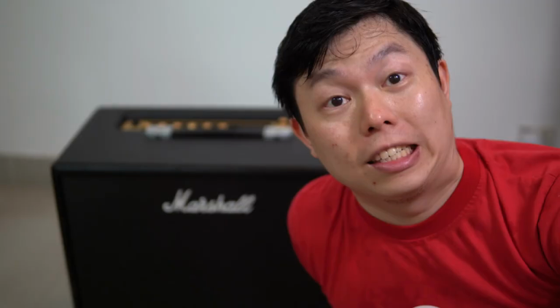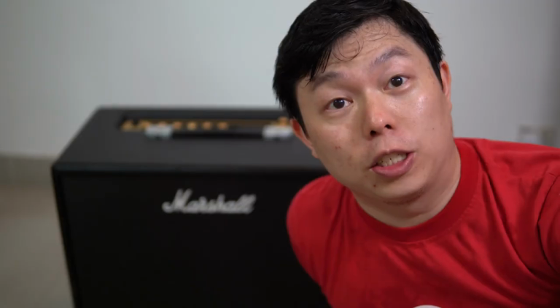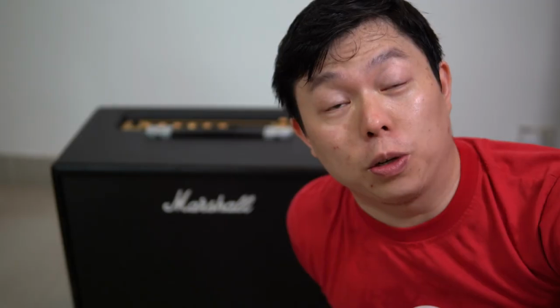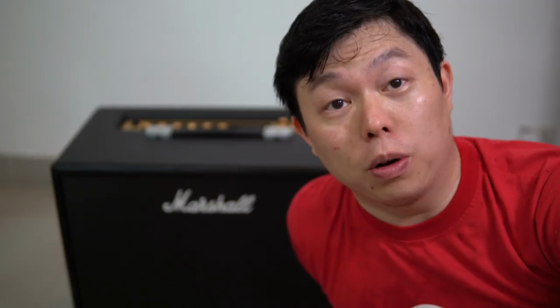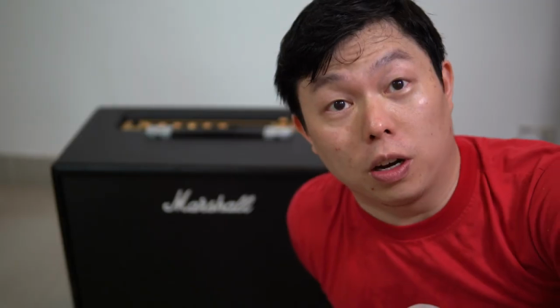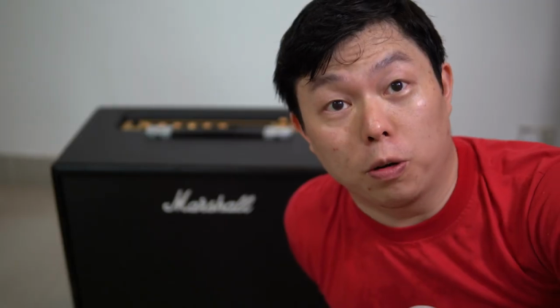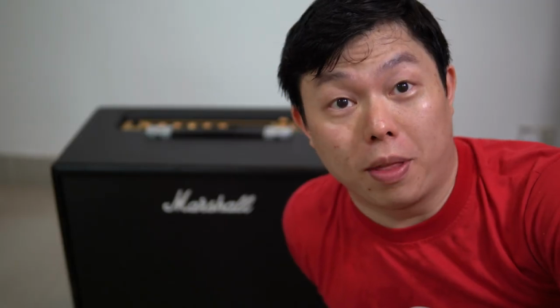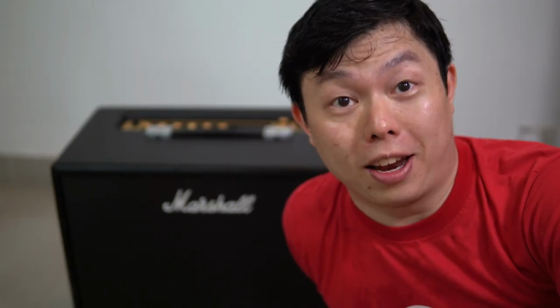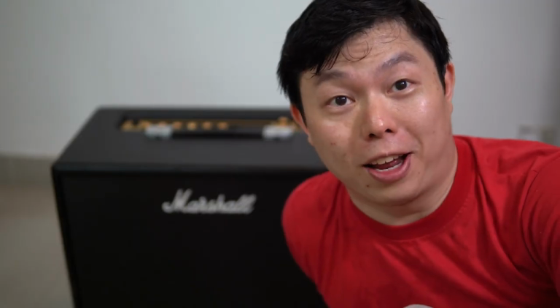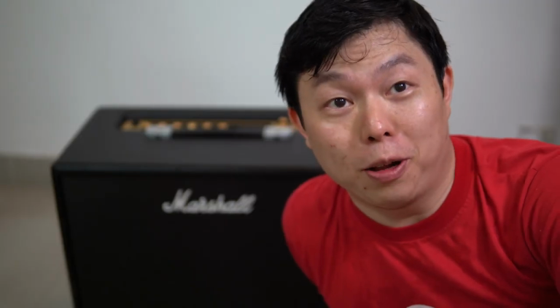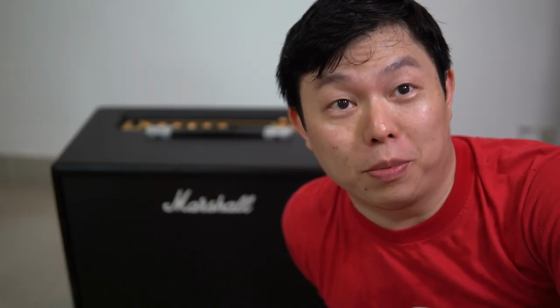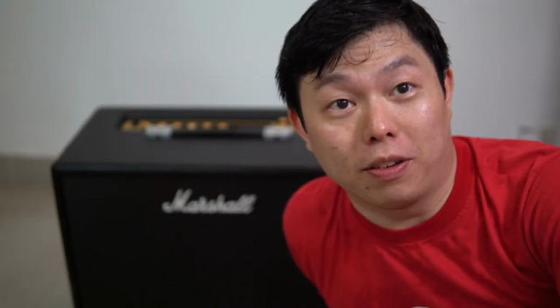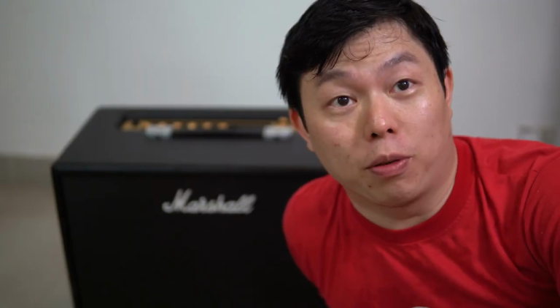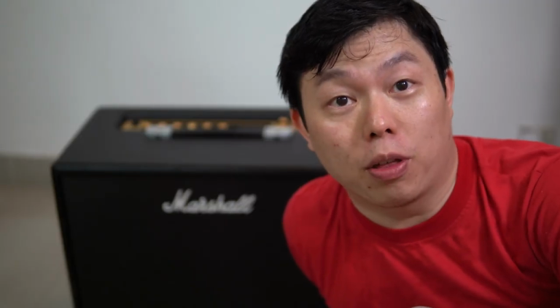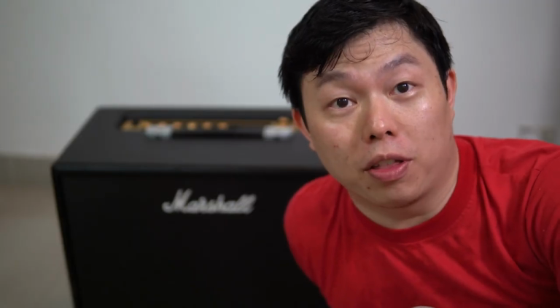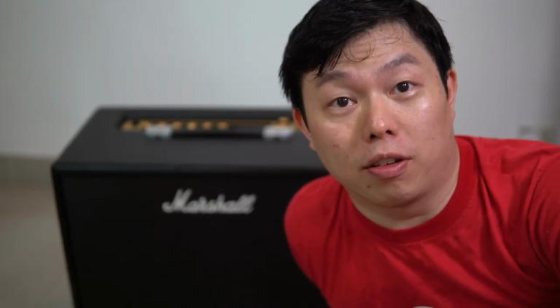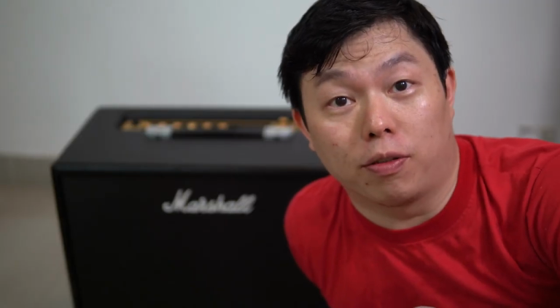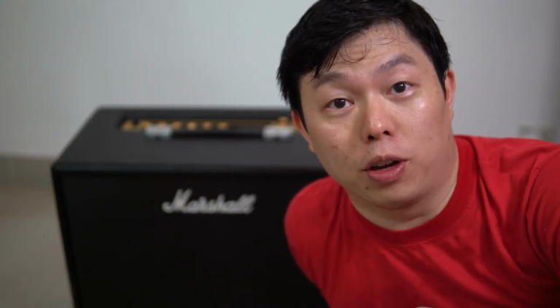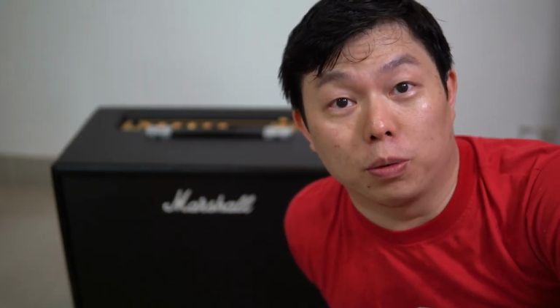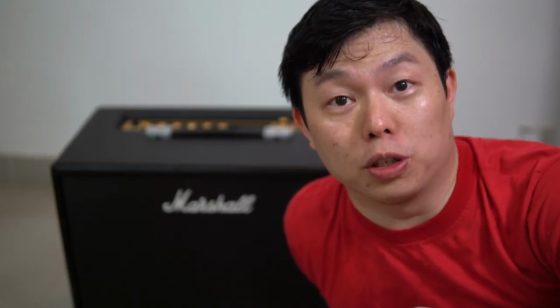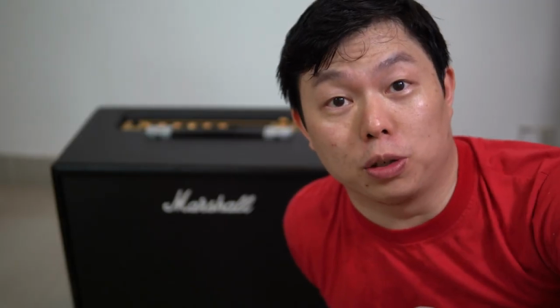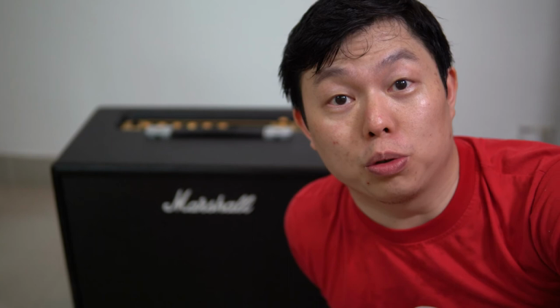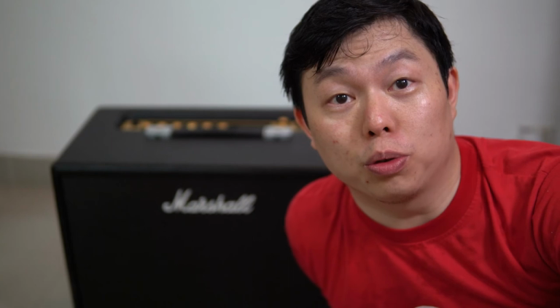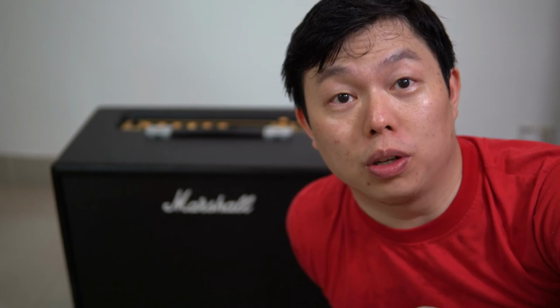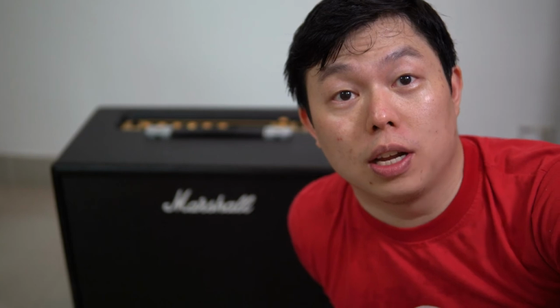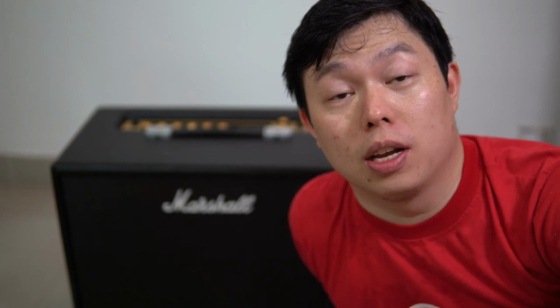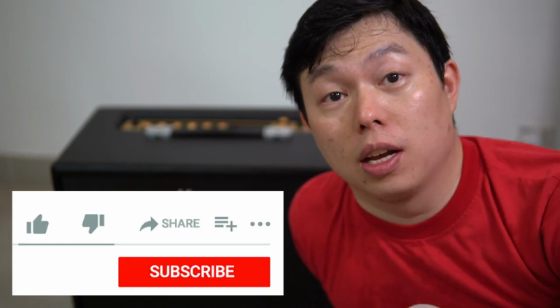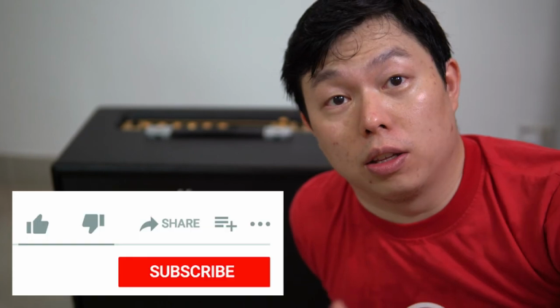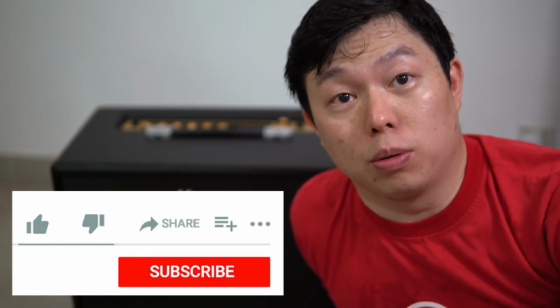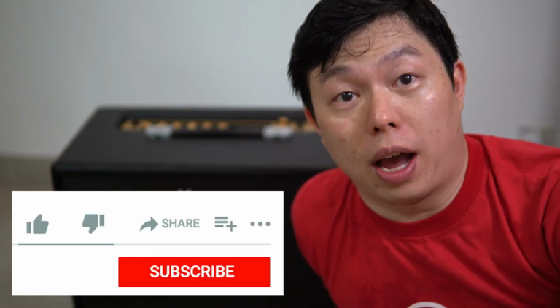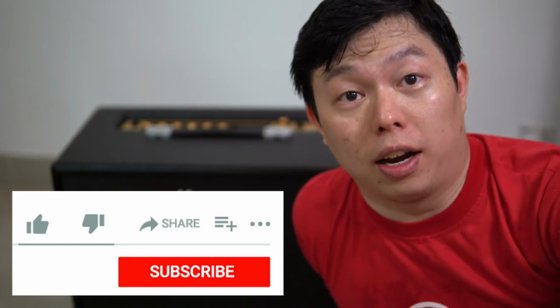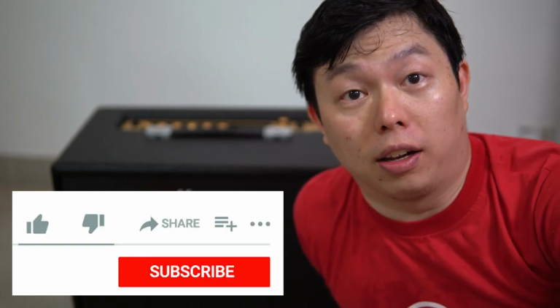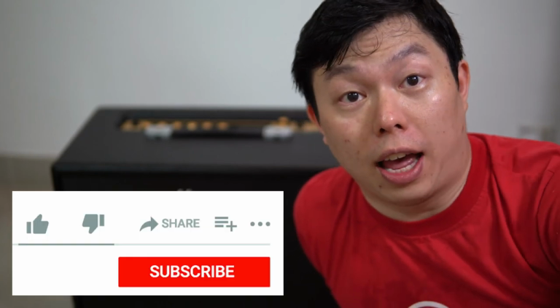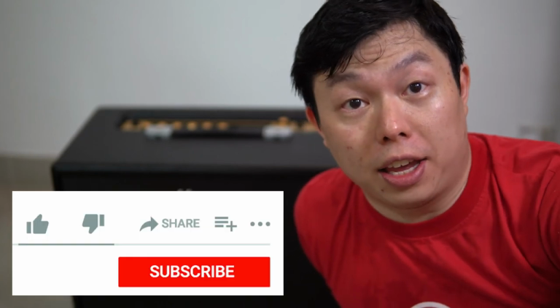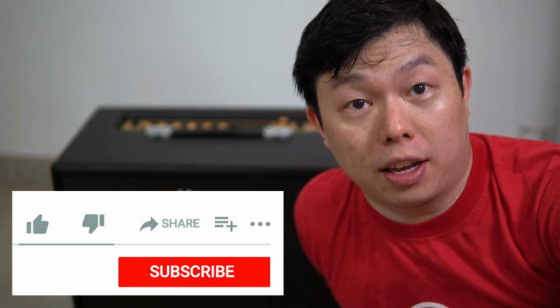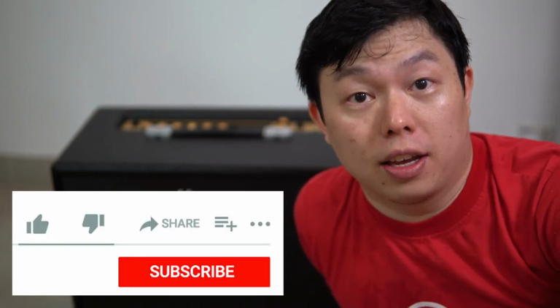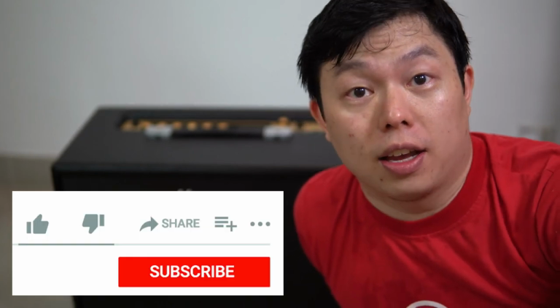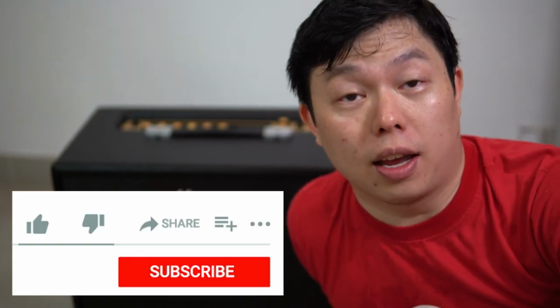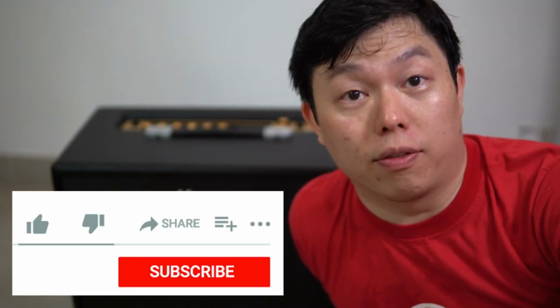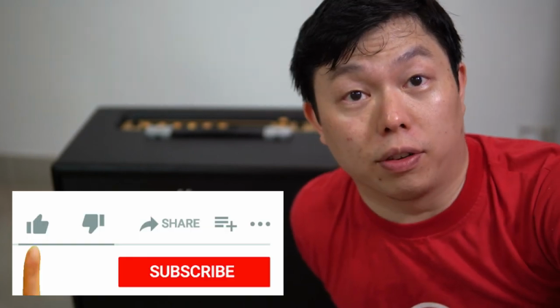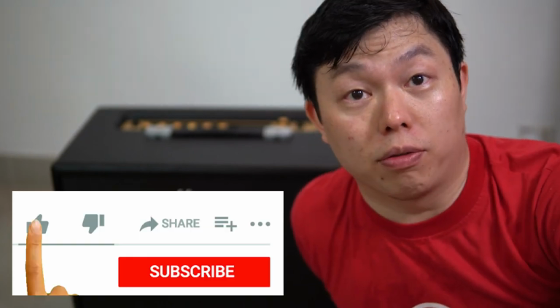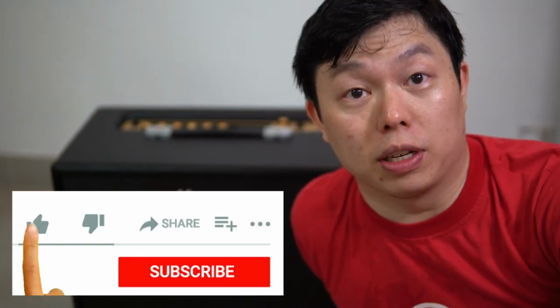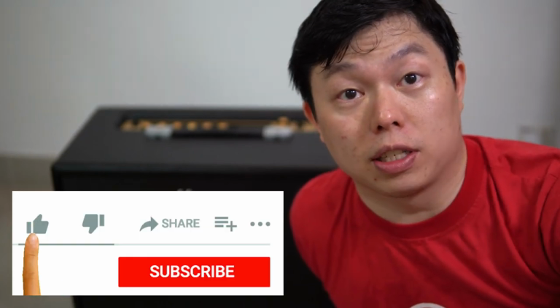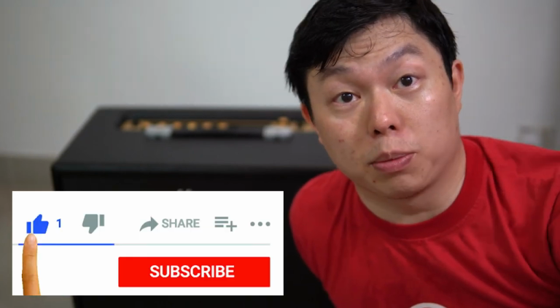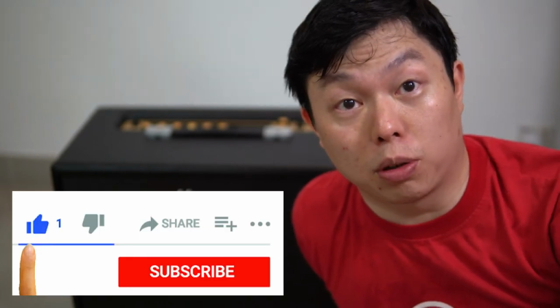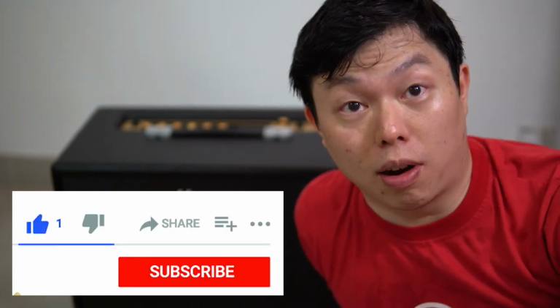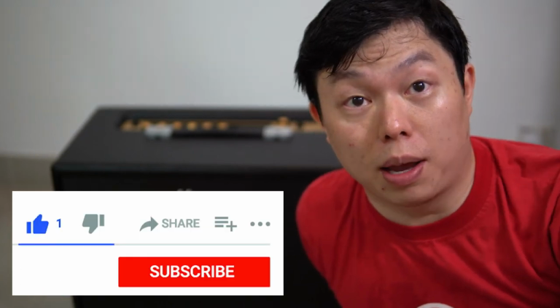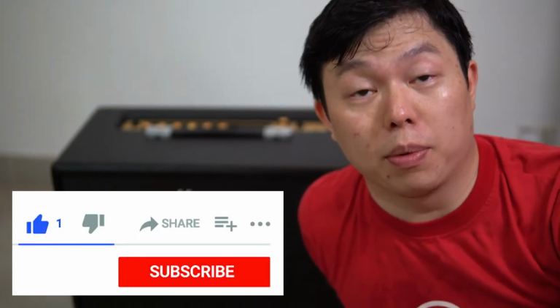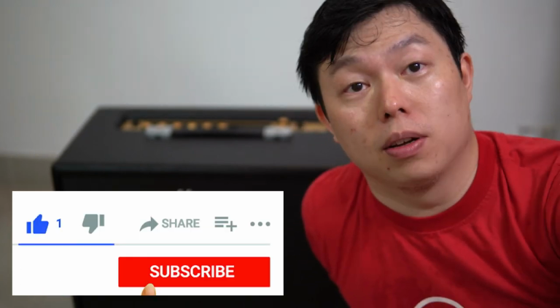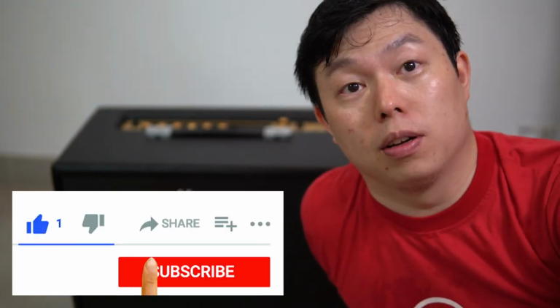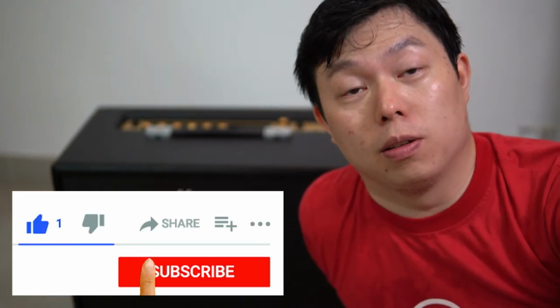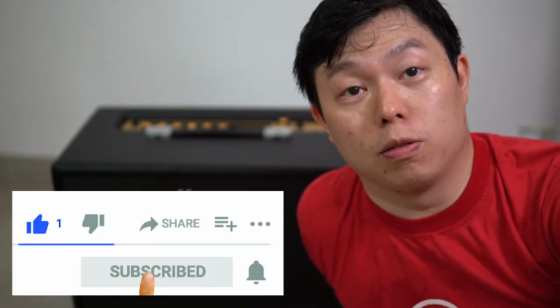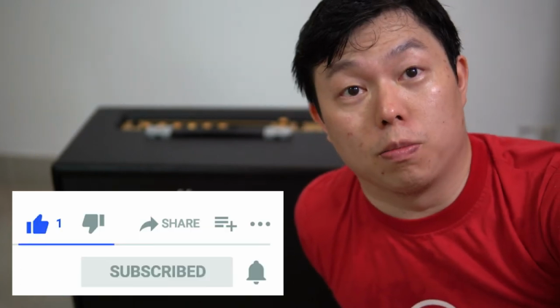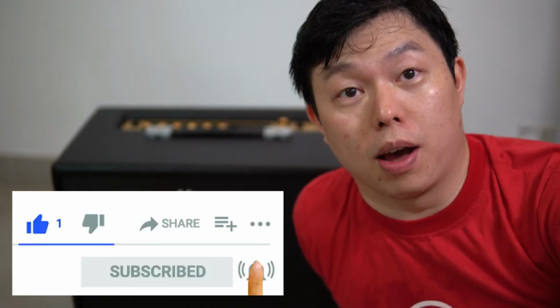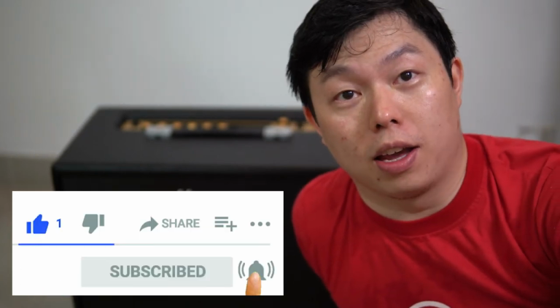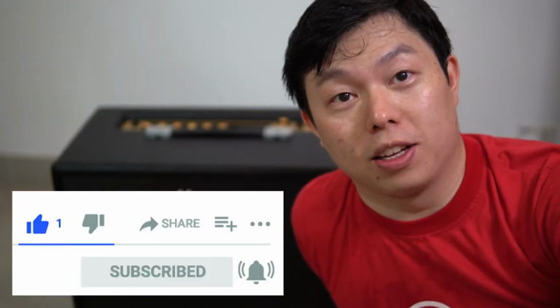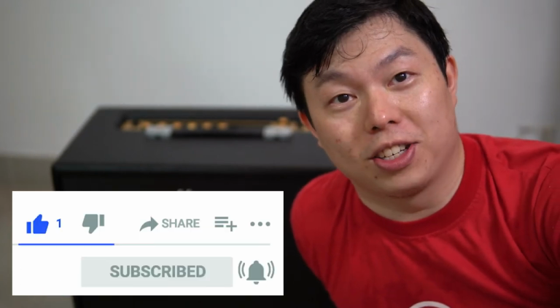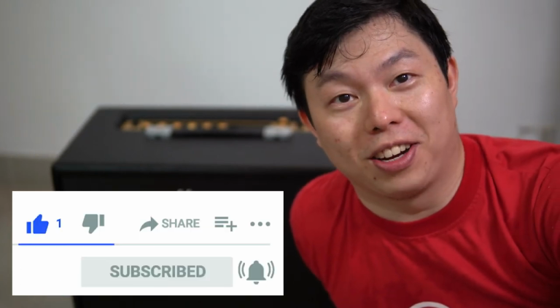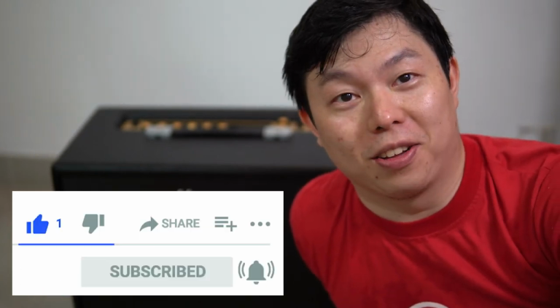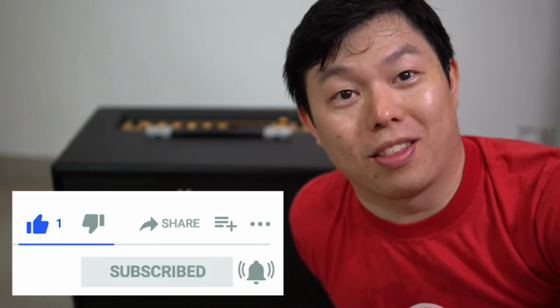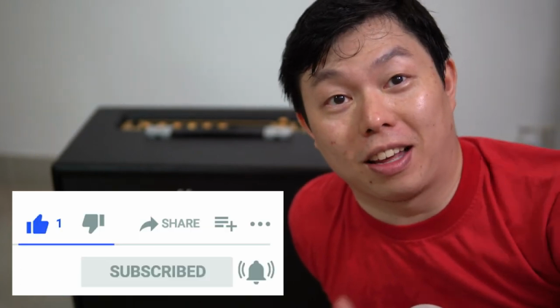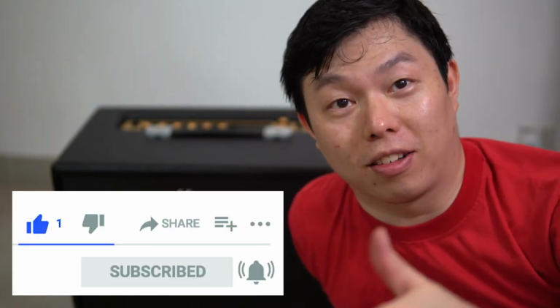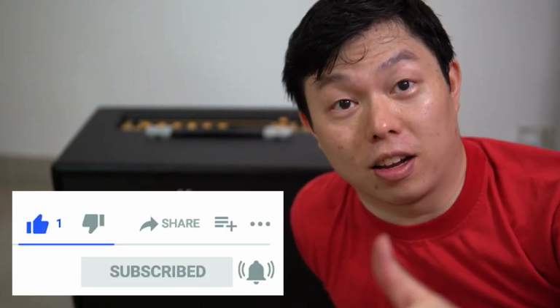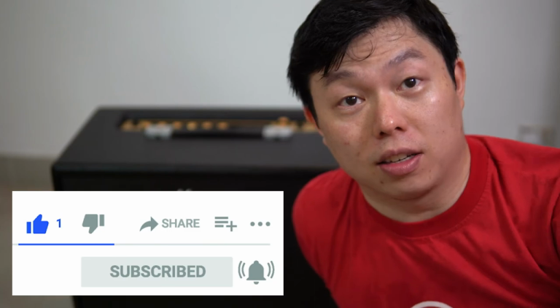Hope that helped. If you thought this video was useful, do add a like and feel free to subscribe to my channel. Thanks a lot.